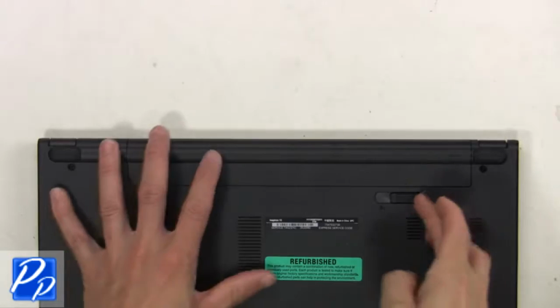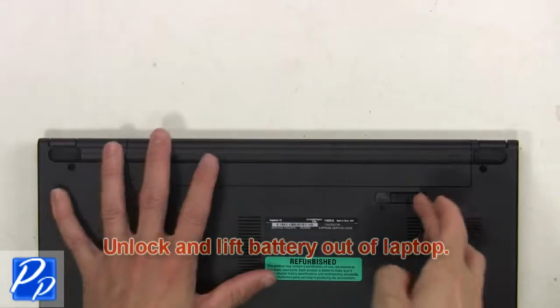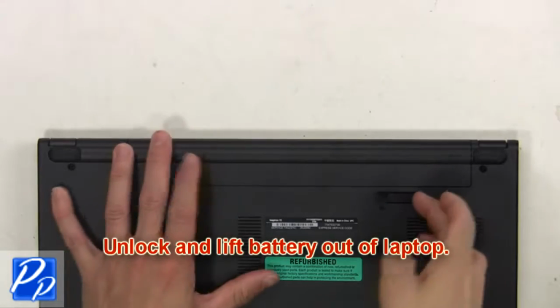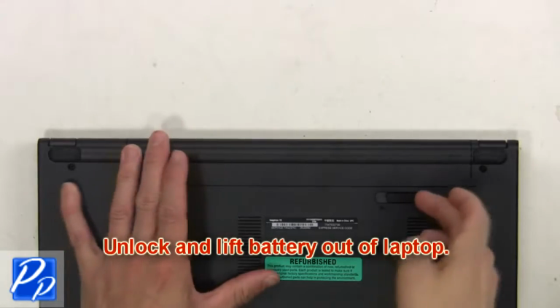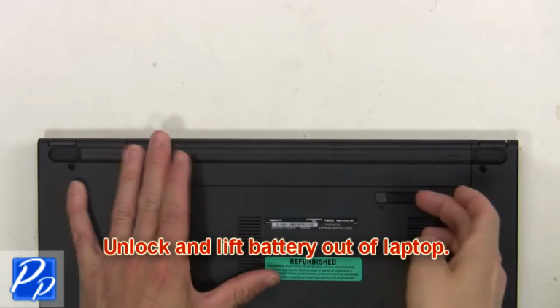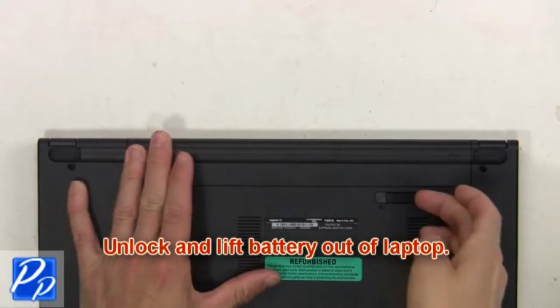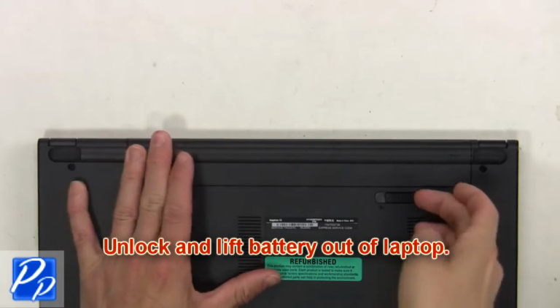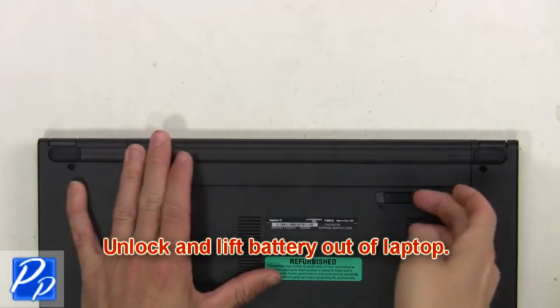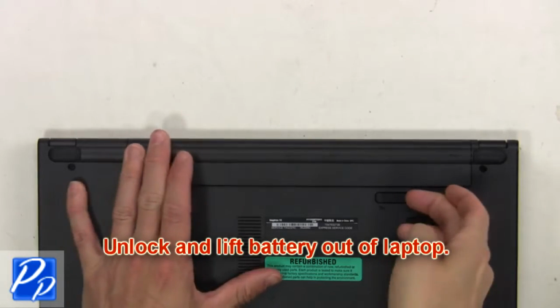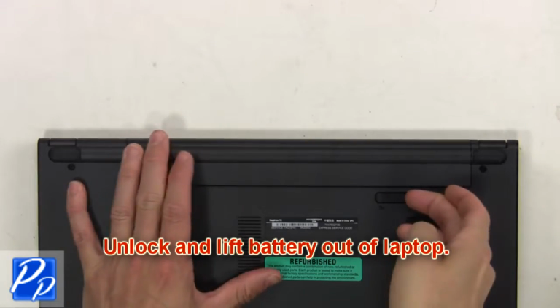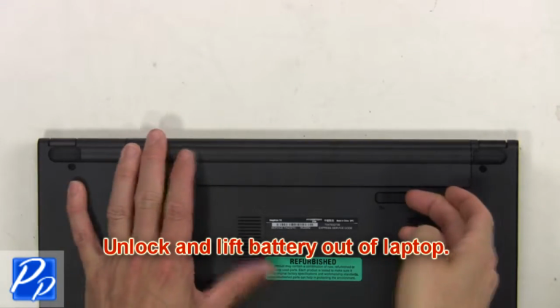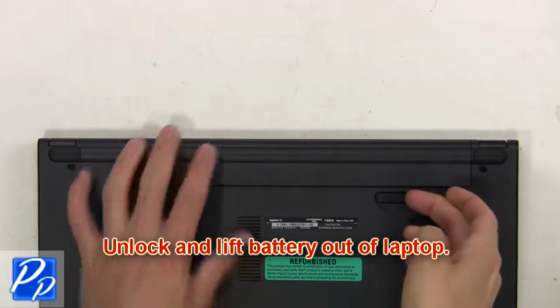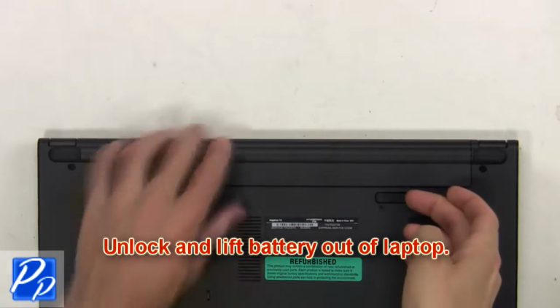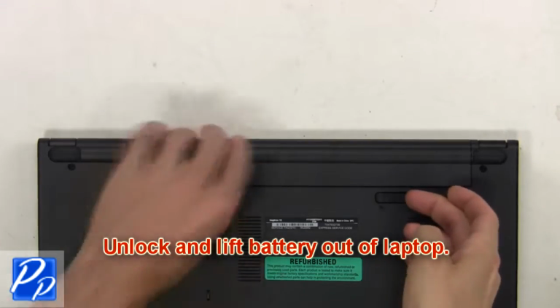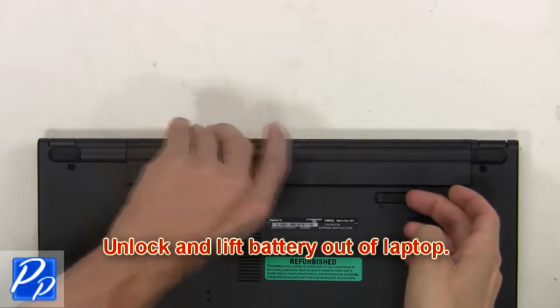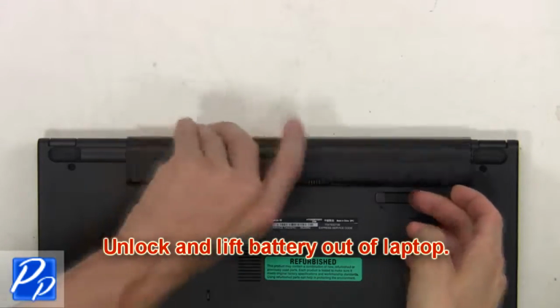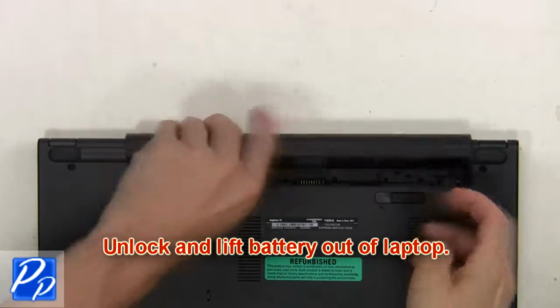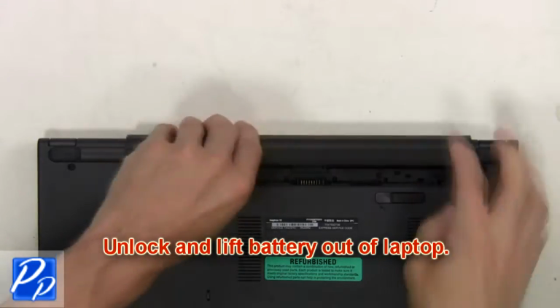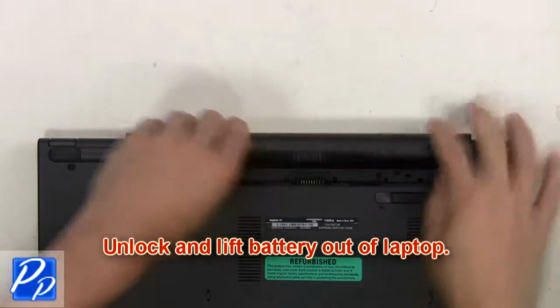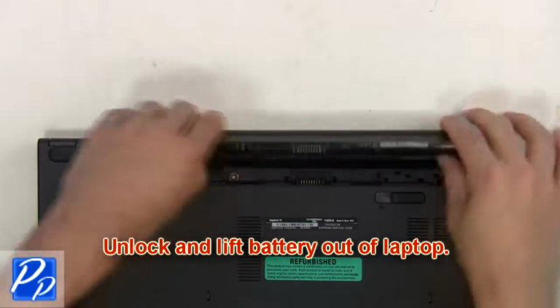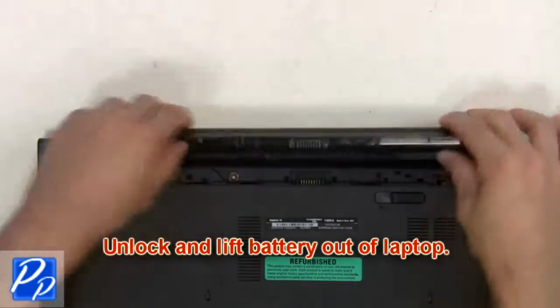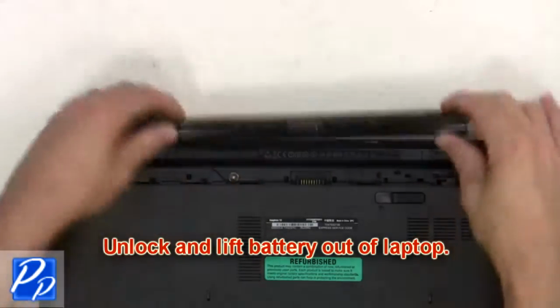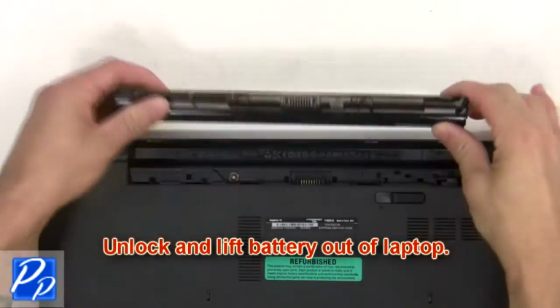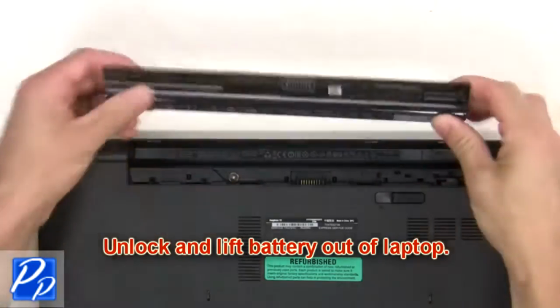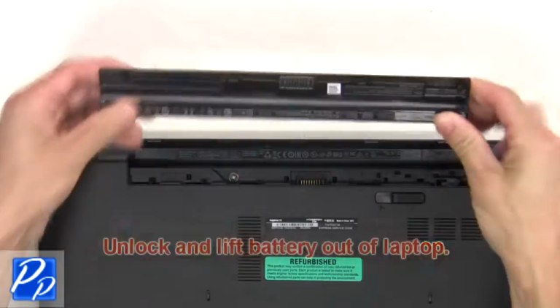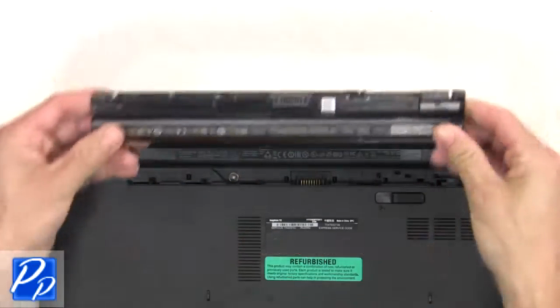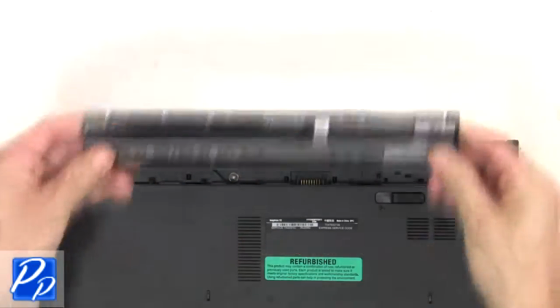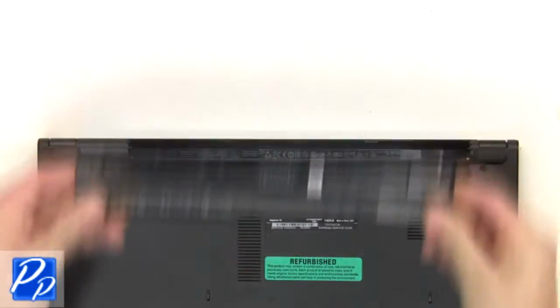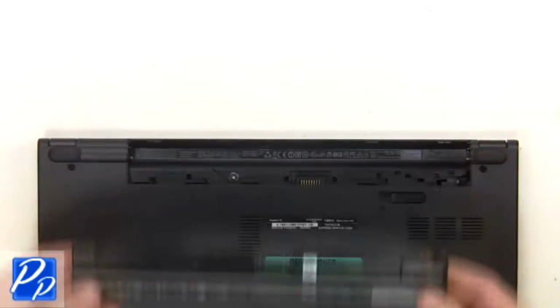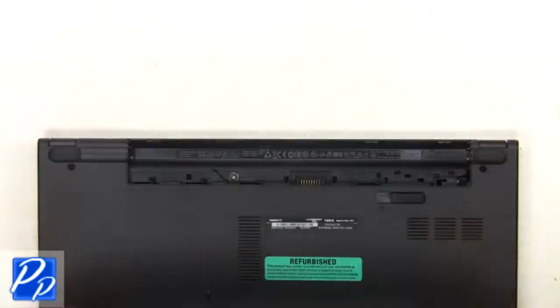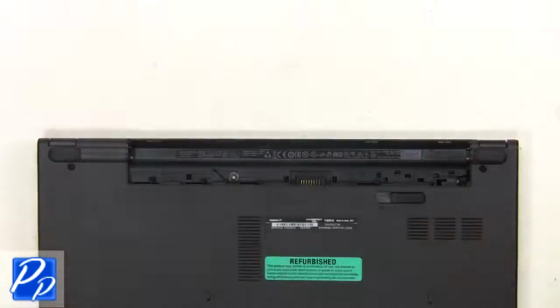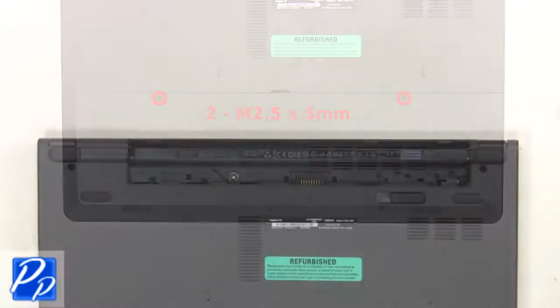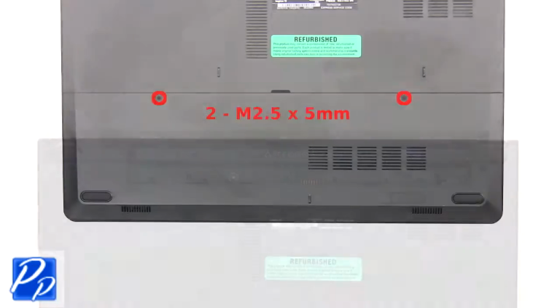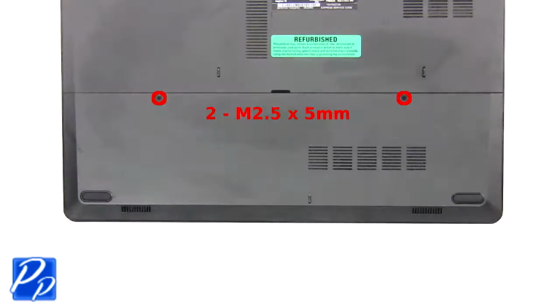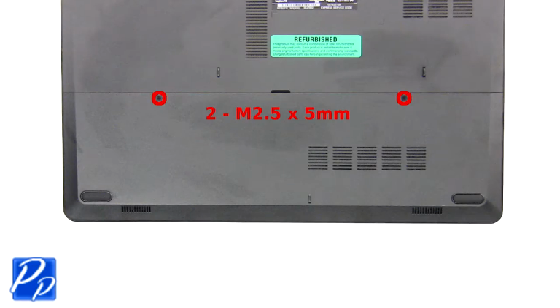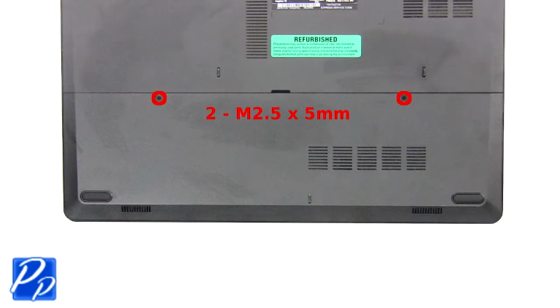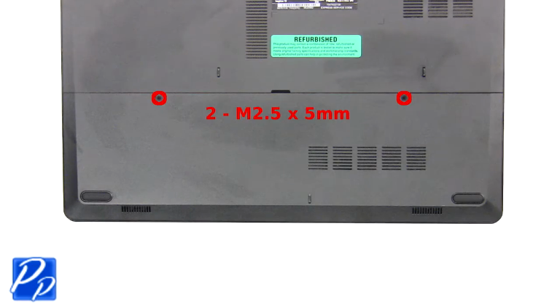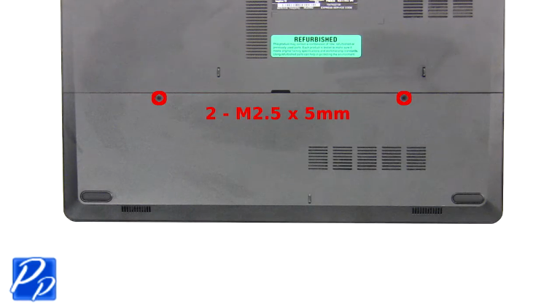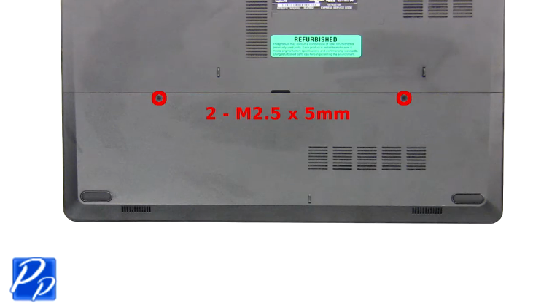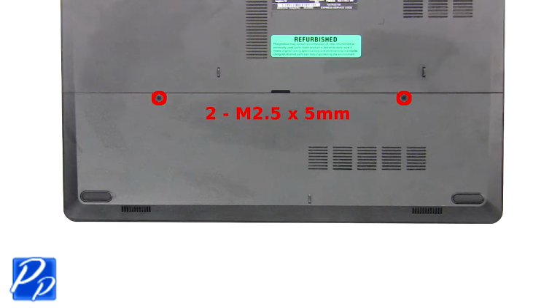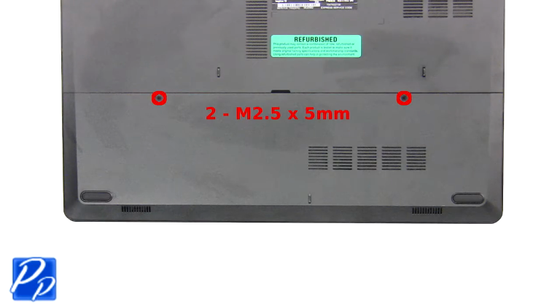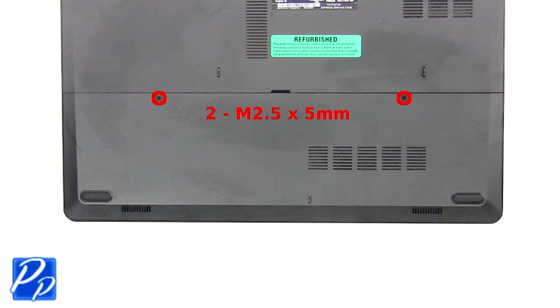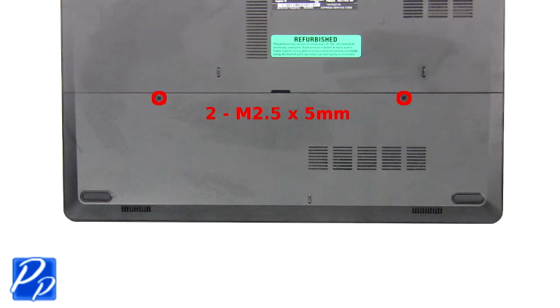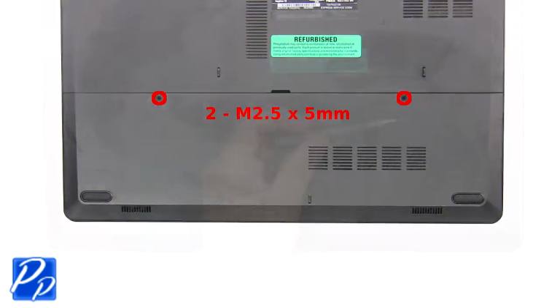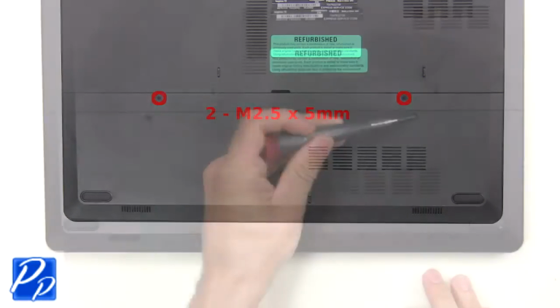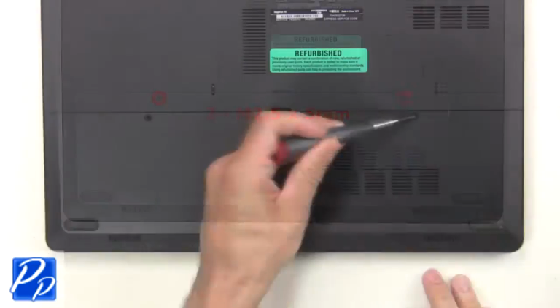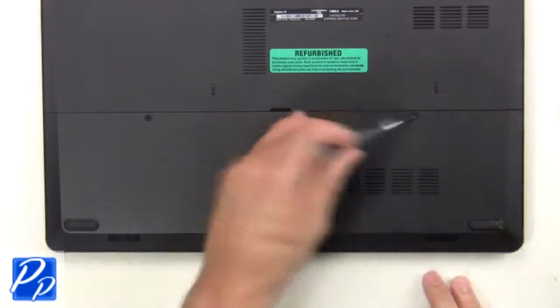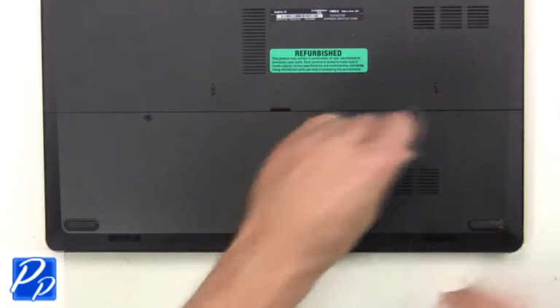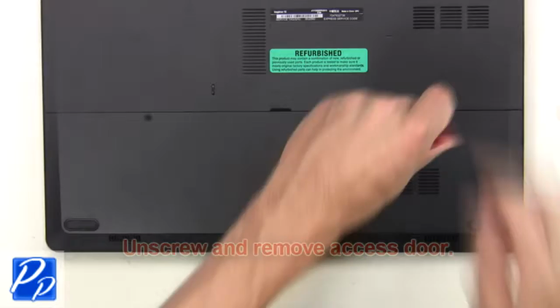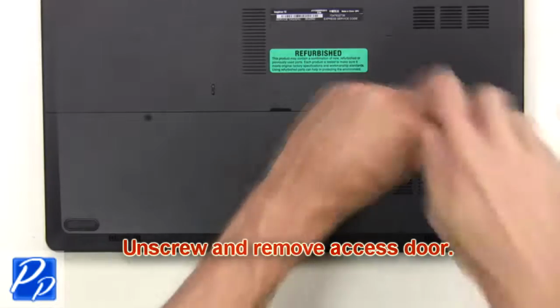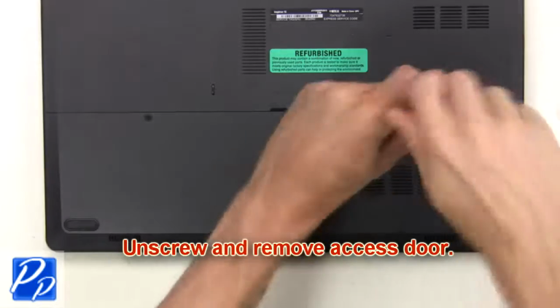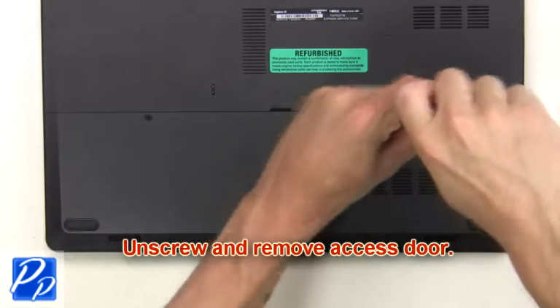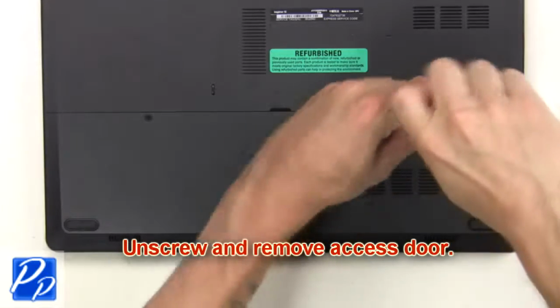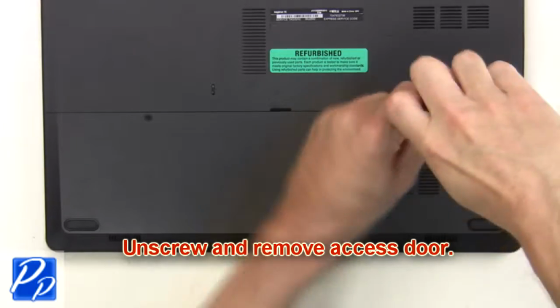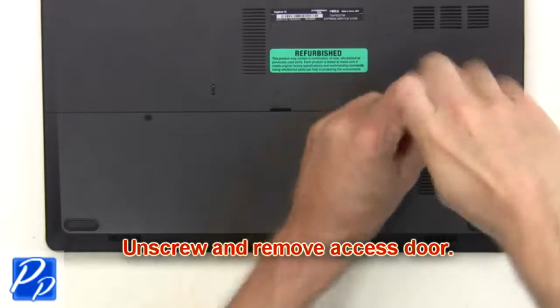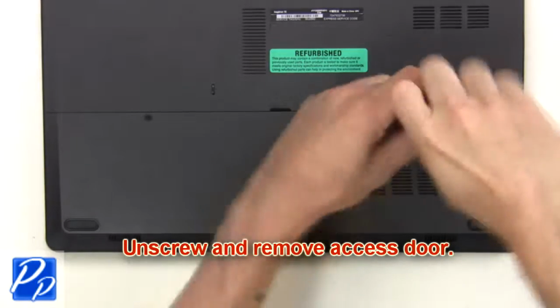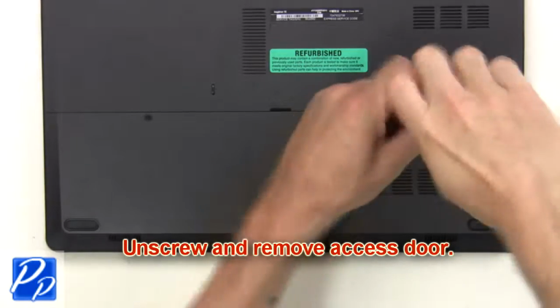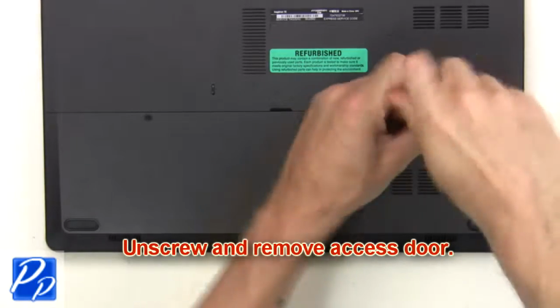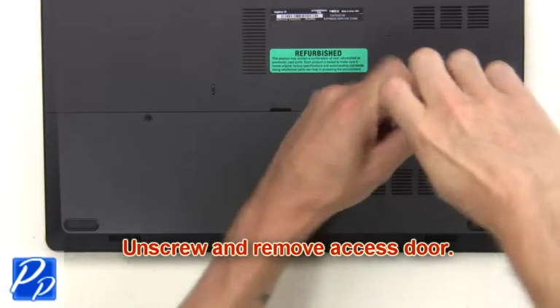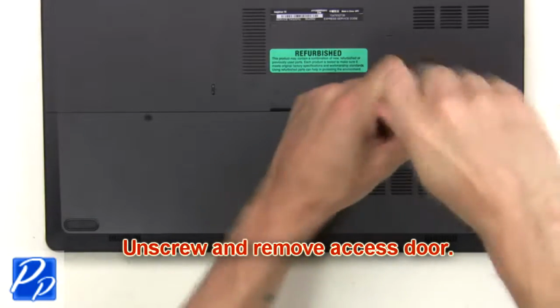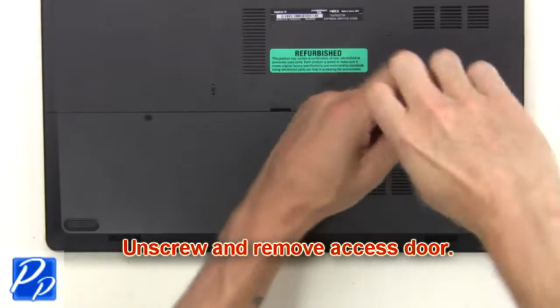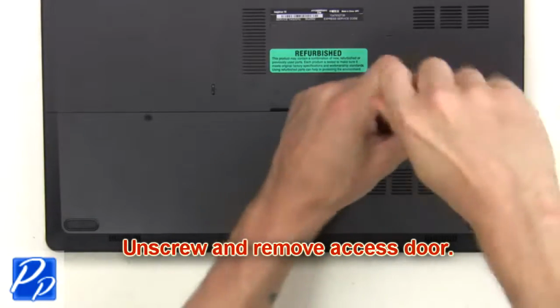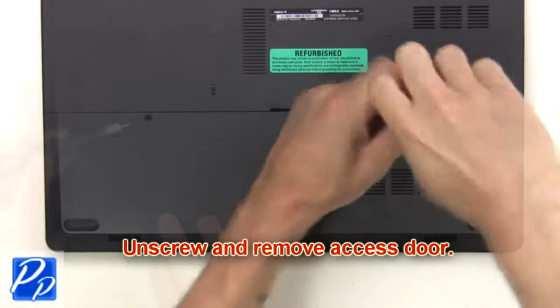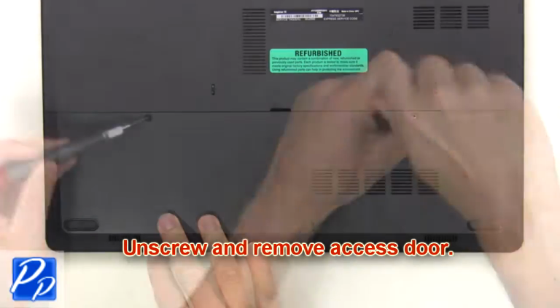First, you're going to unlock and lift the battery out of the laptop. Then unscrew and remove the access door.